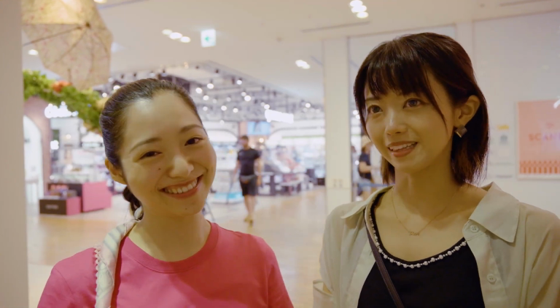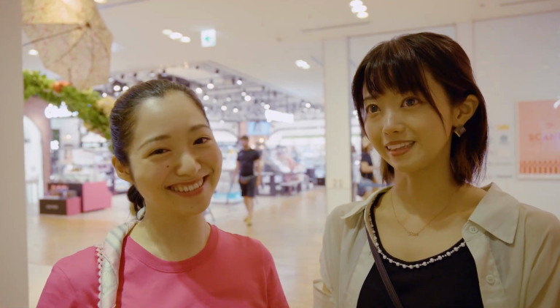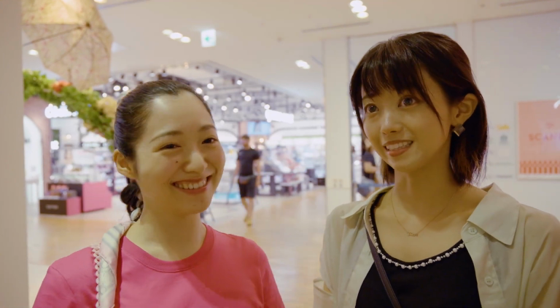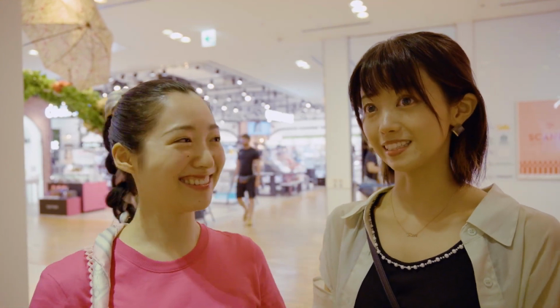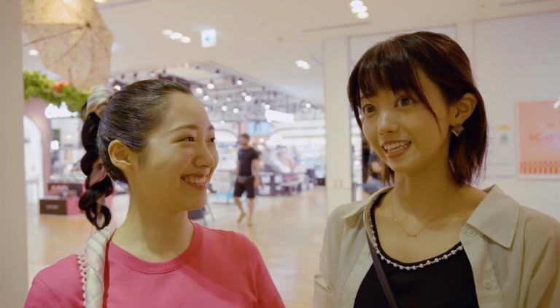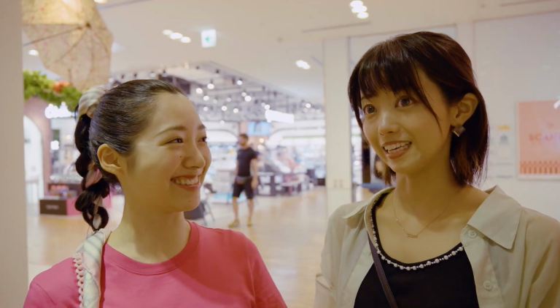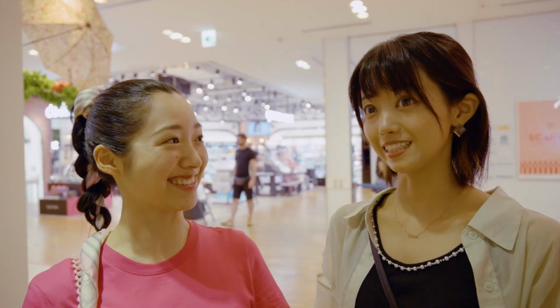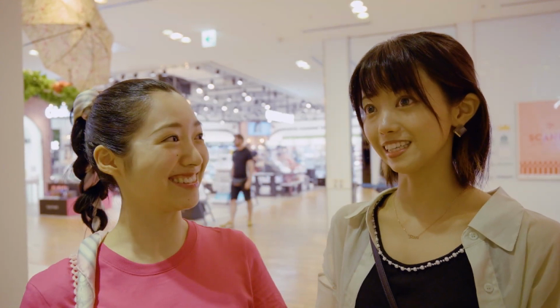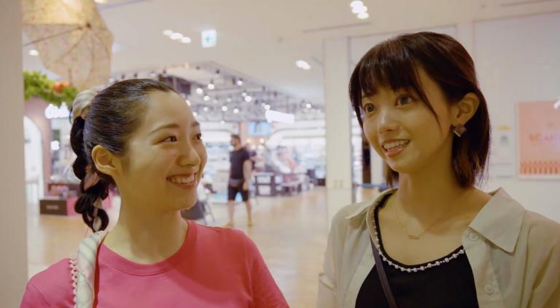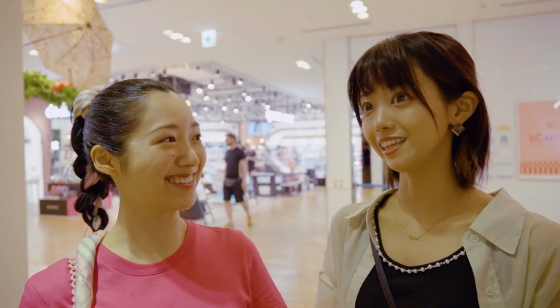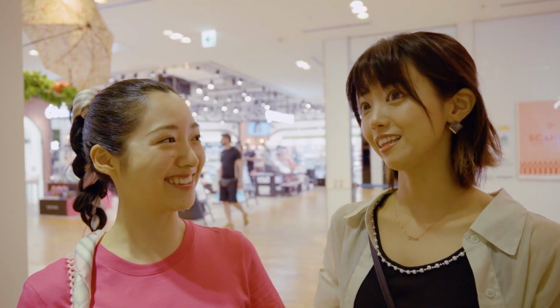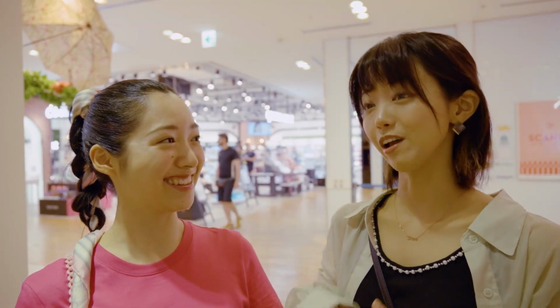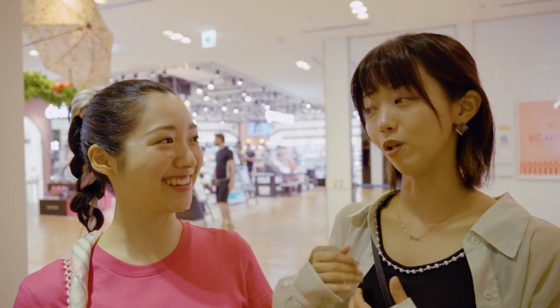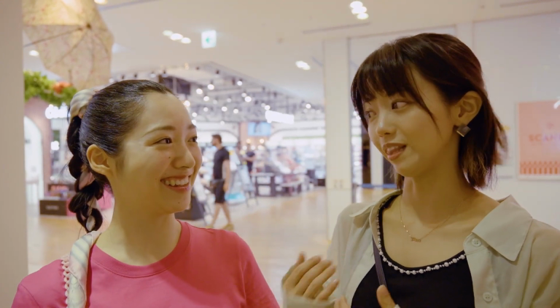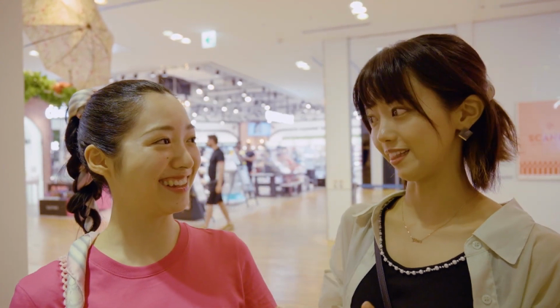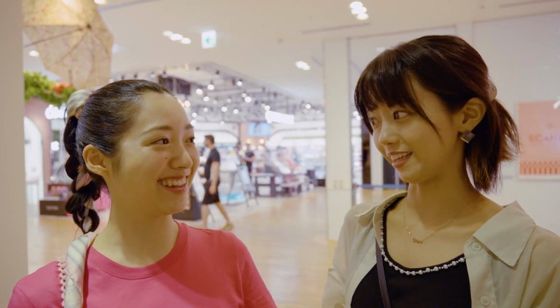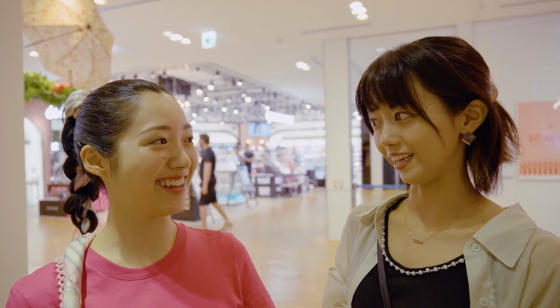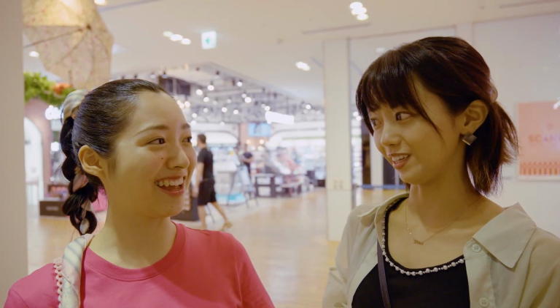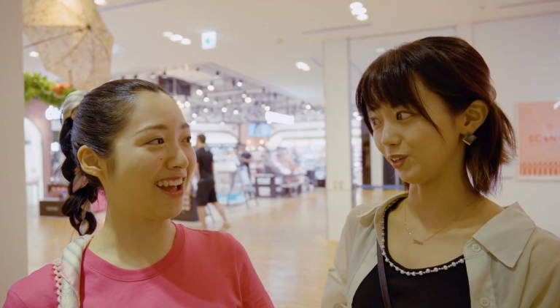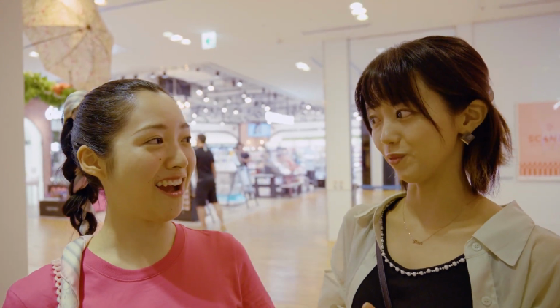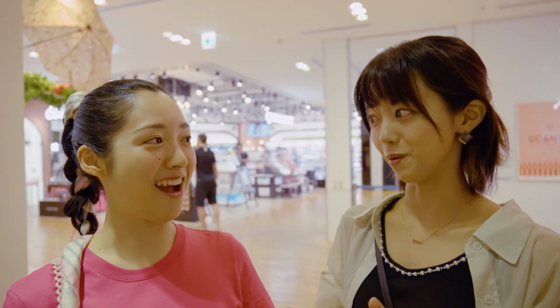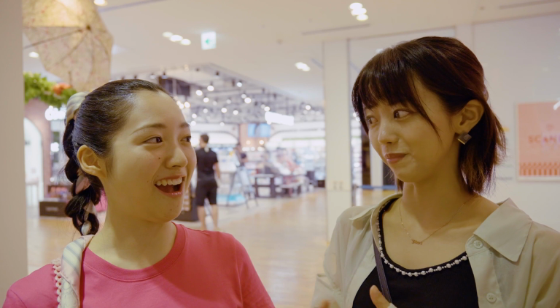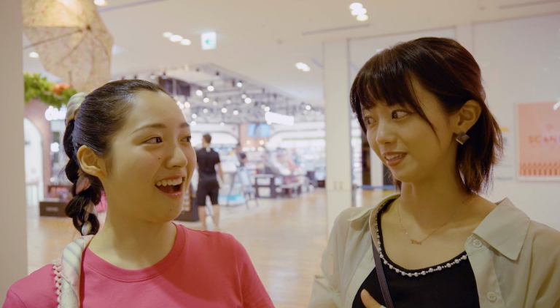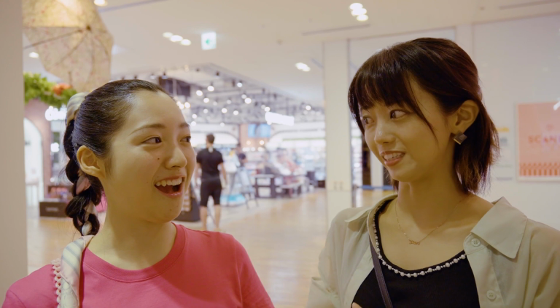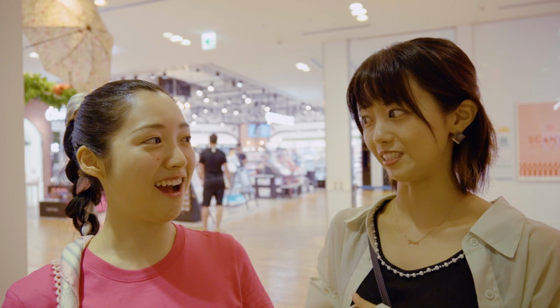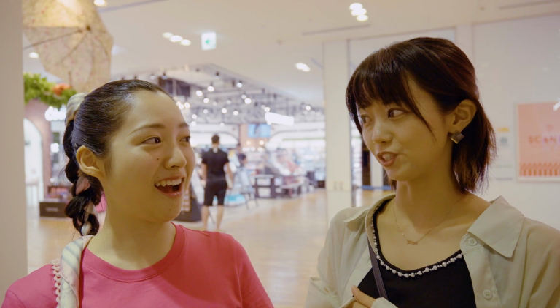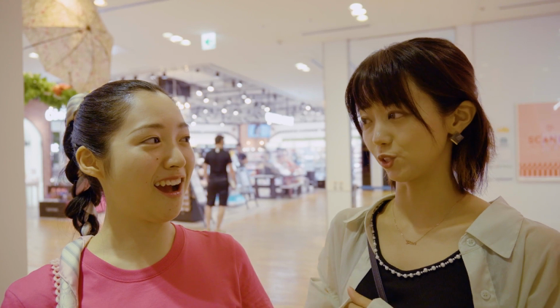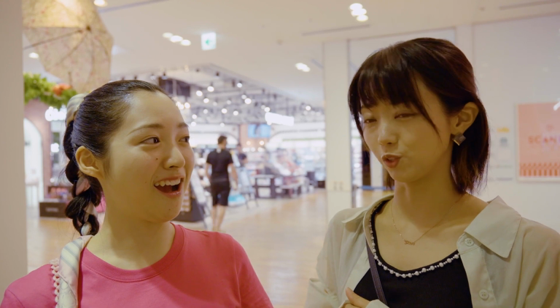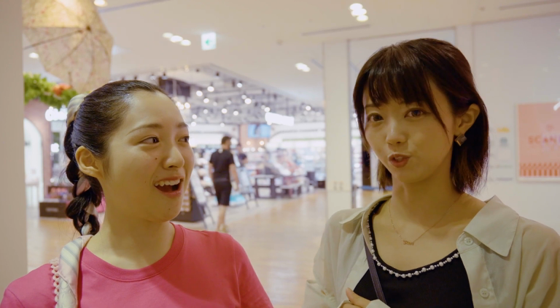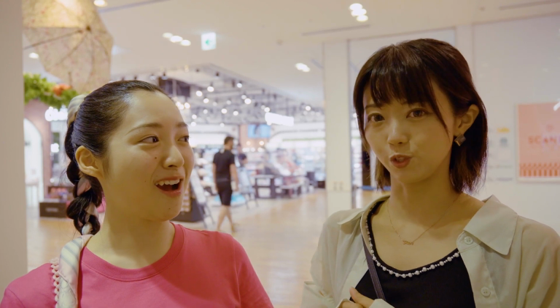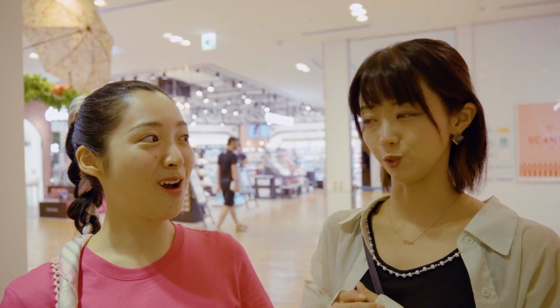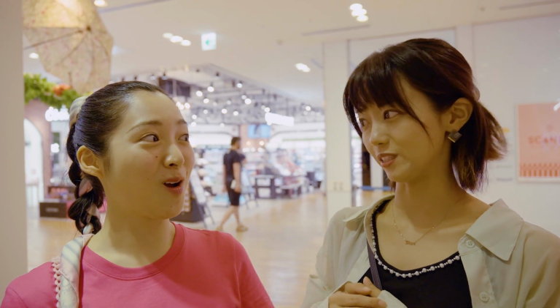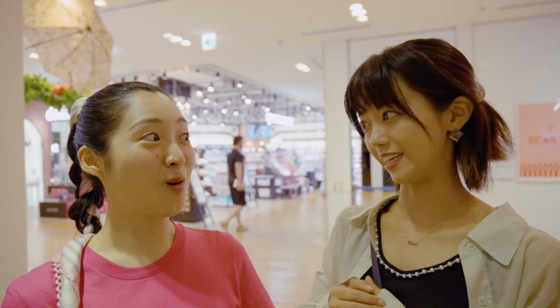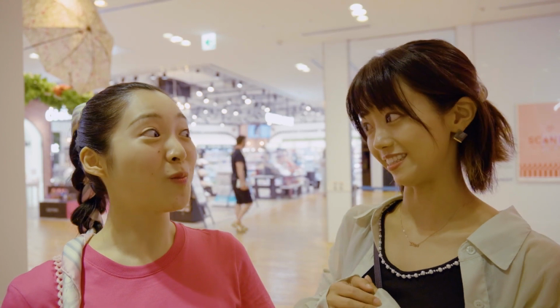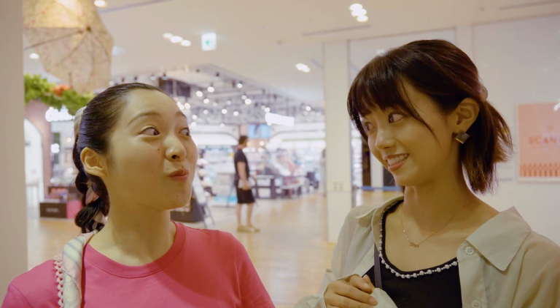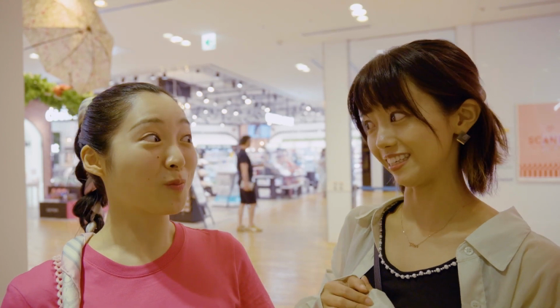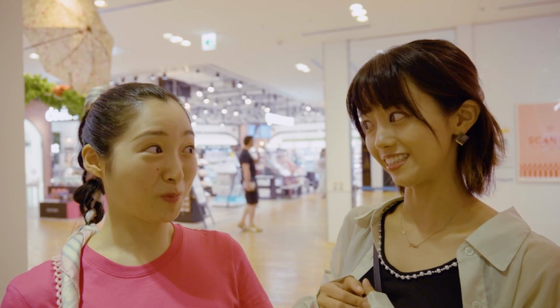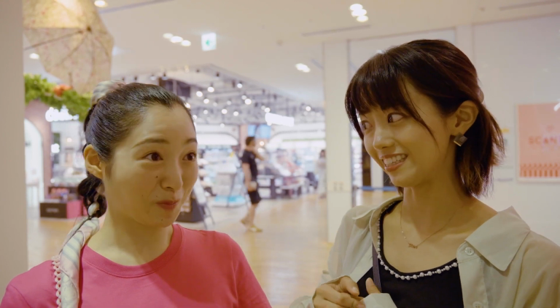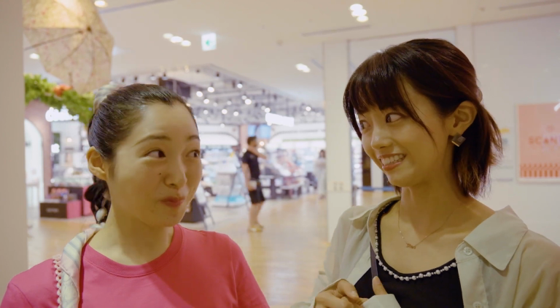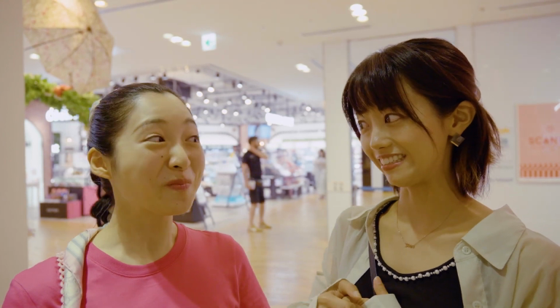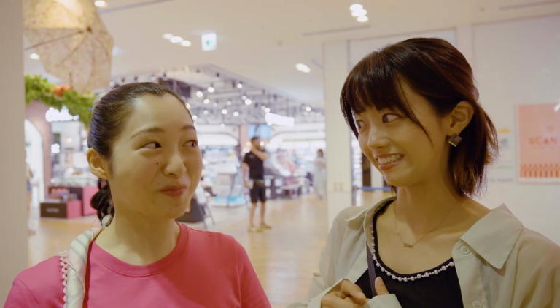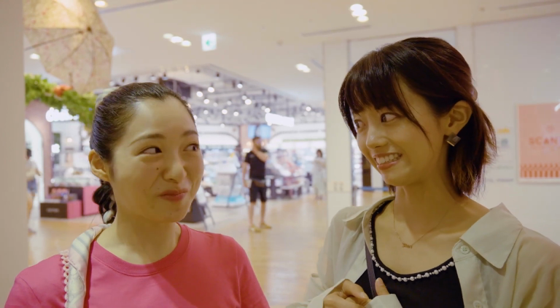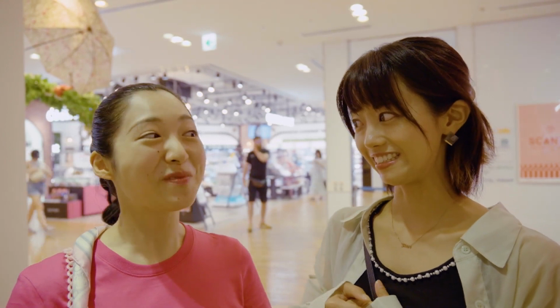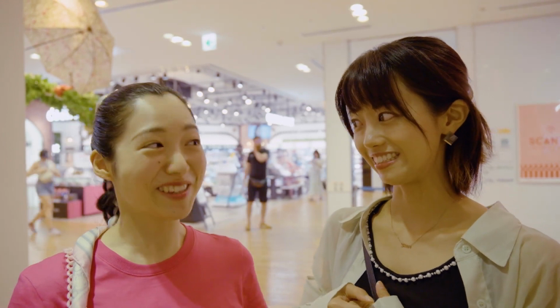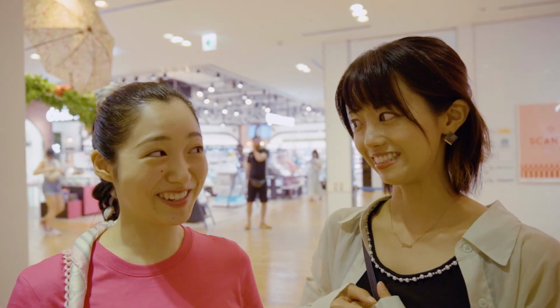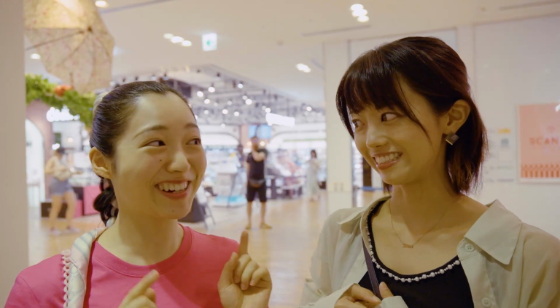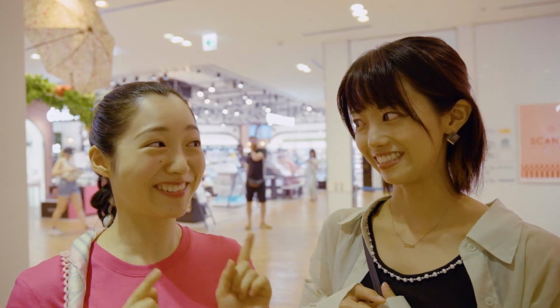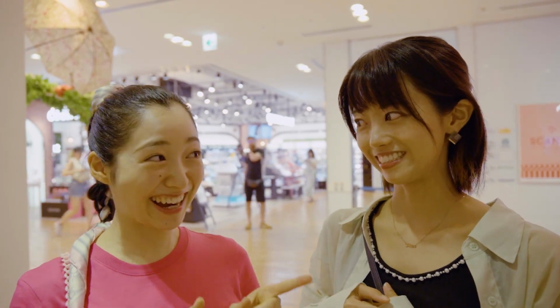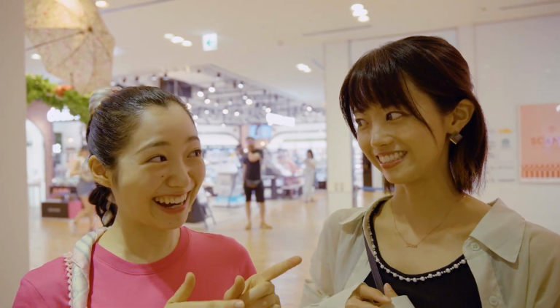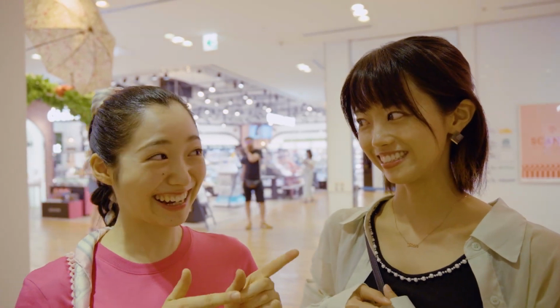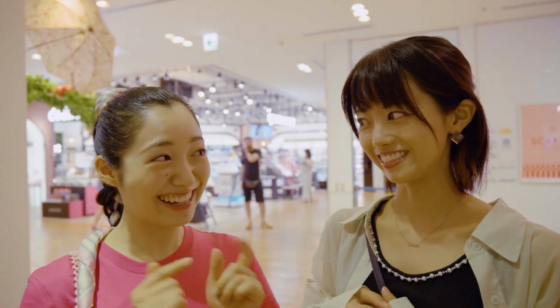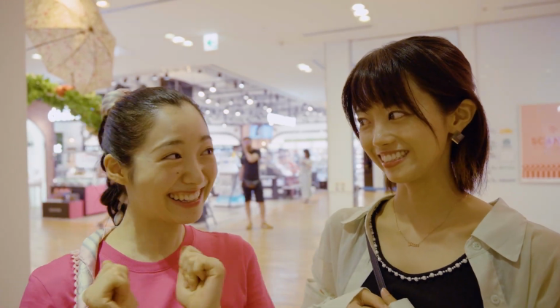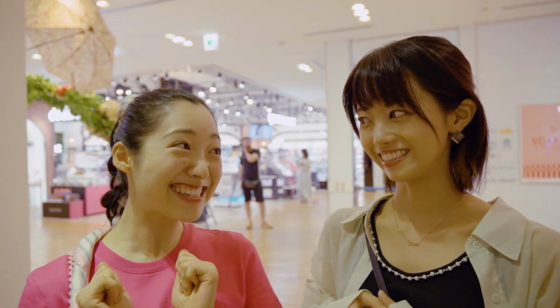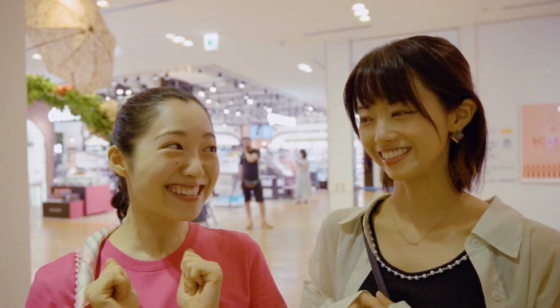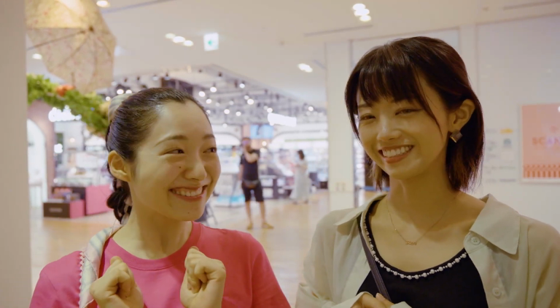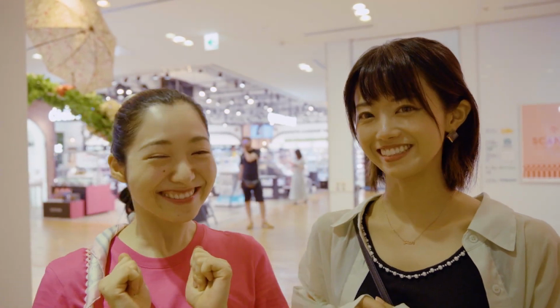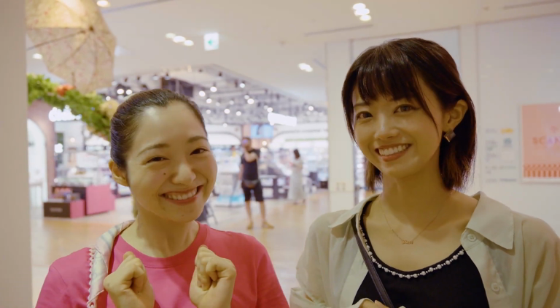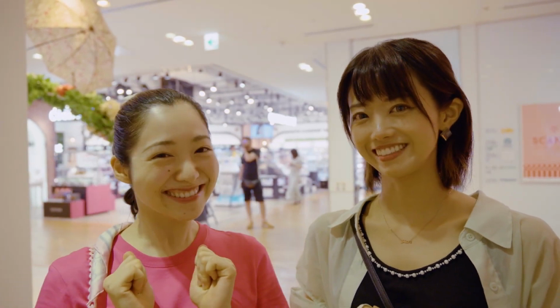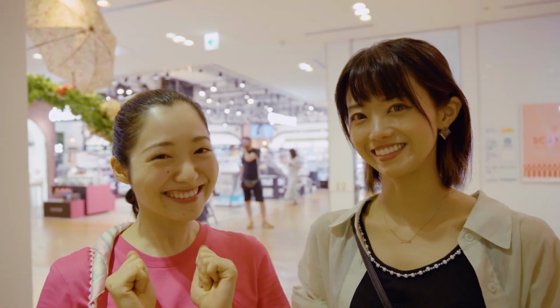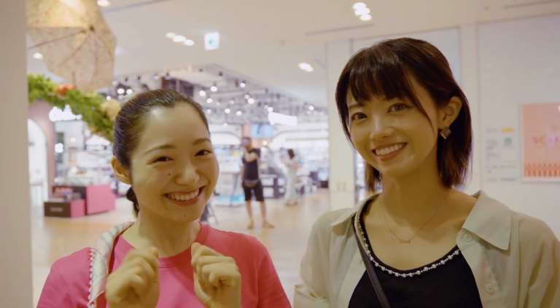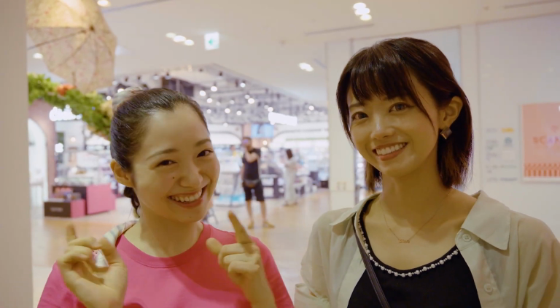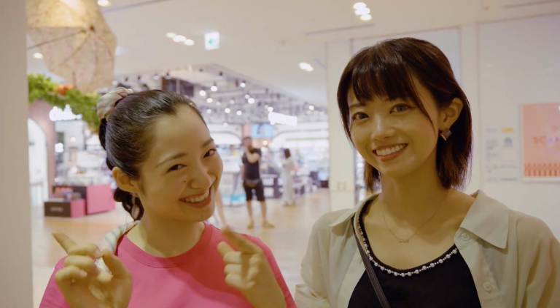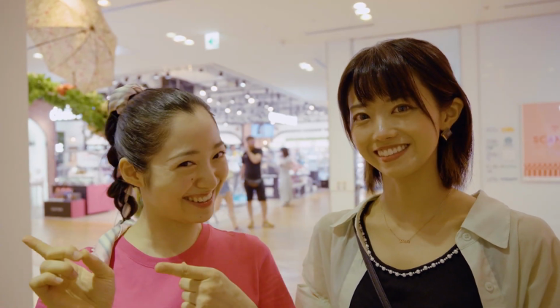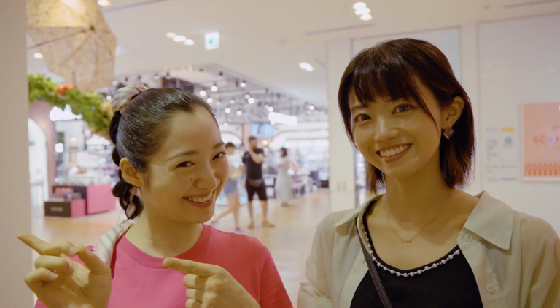I recommend this place because it has everything from latest fashion to cosmetics. Let's go check out the next spot!